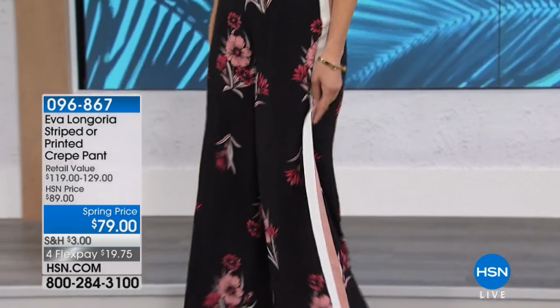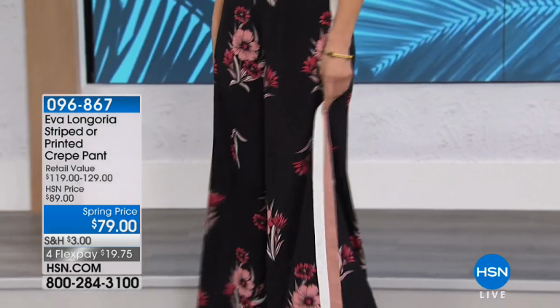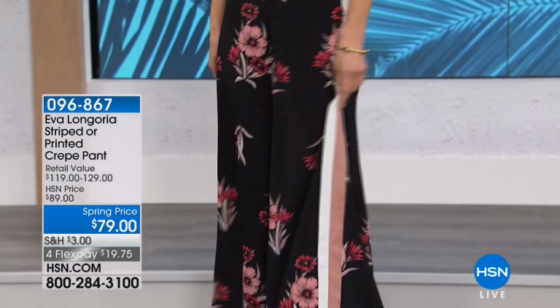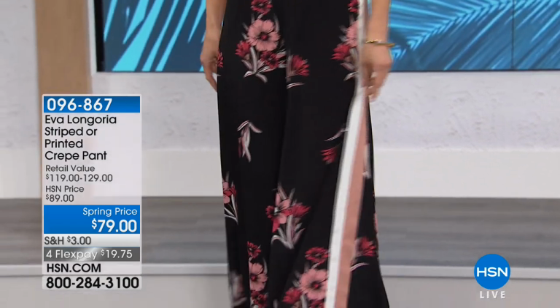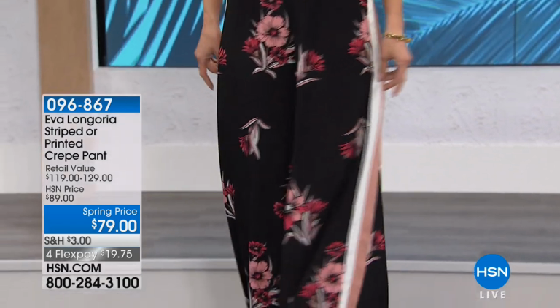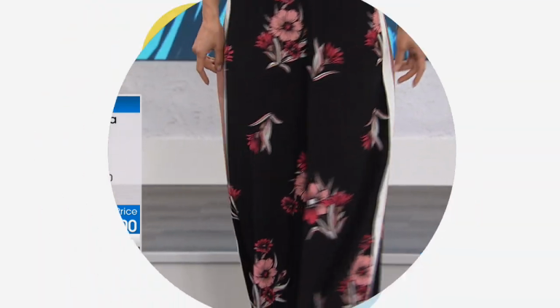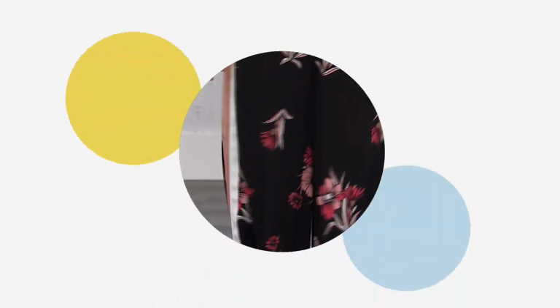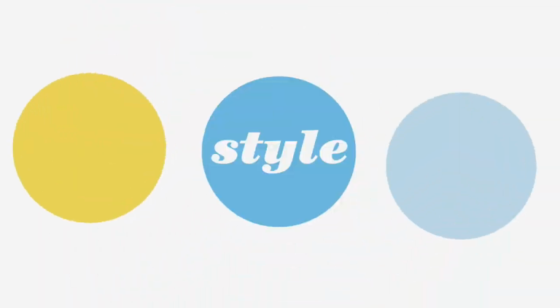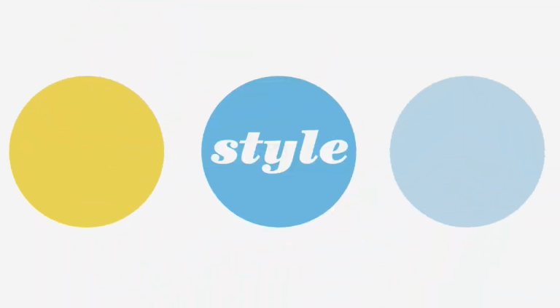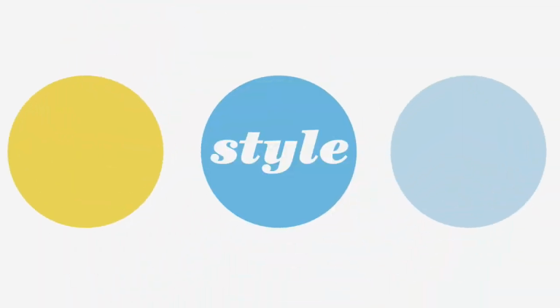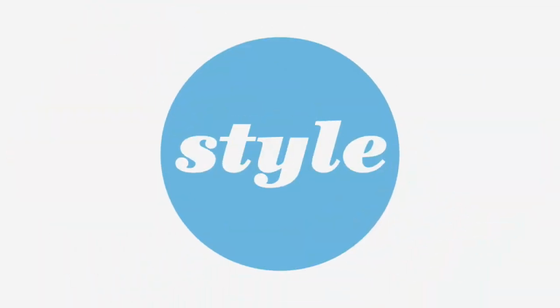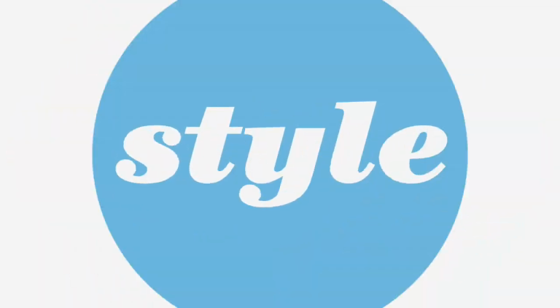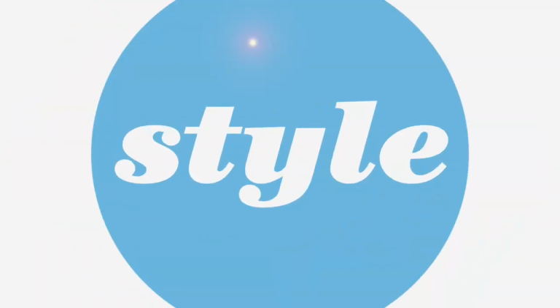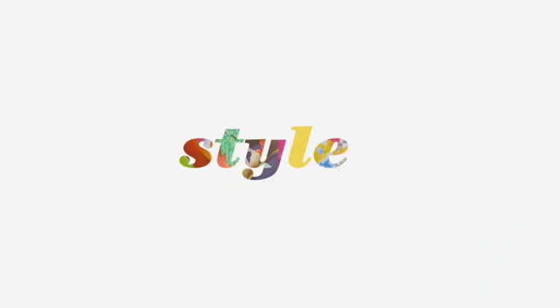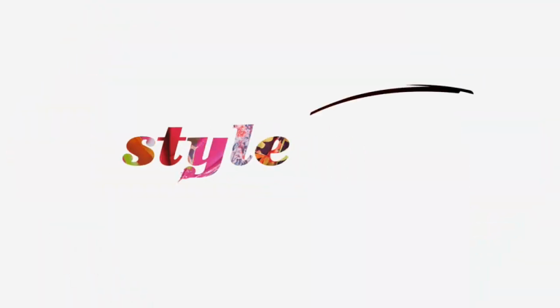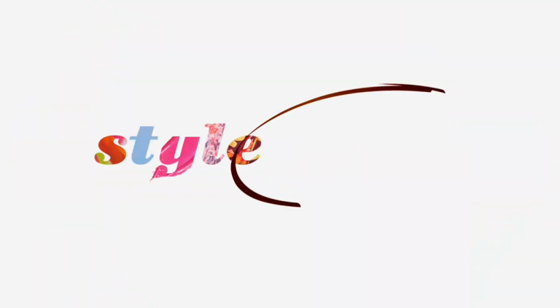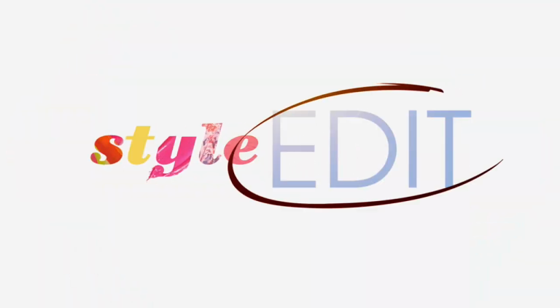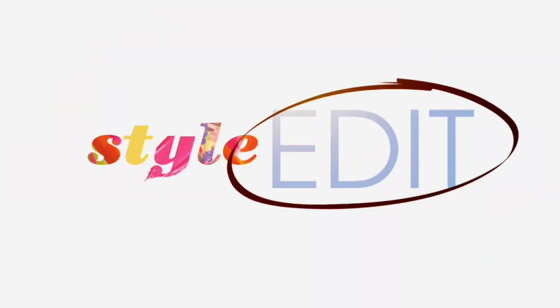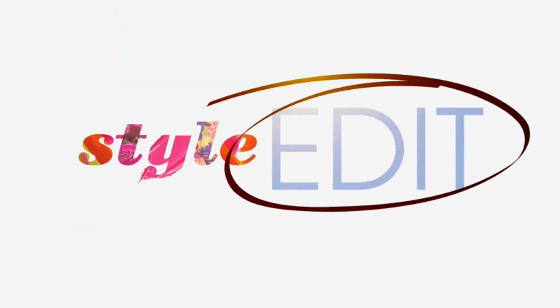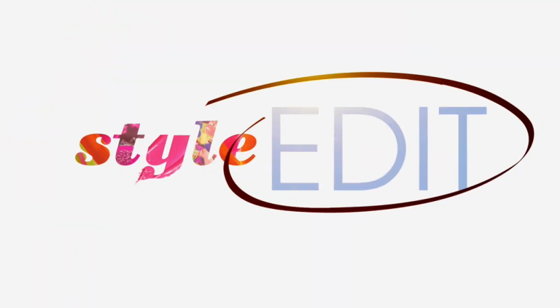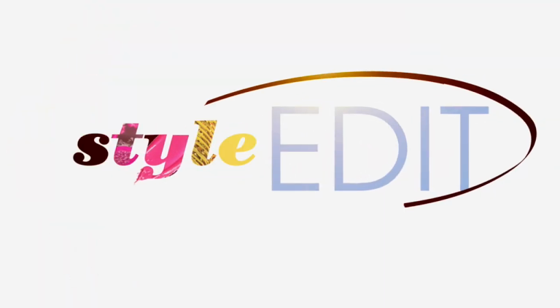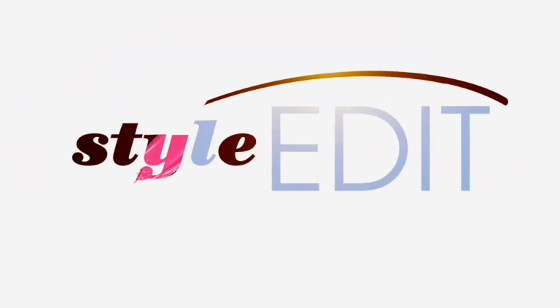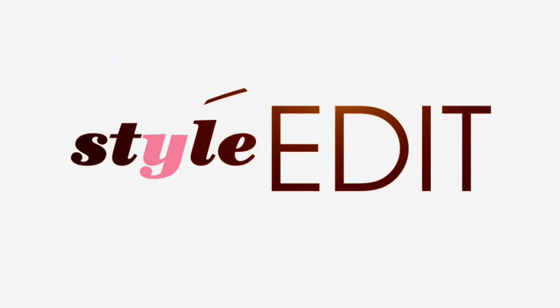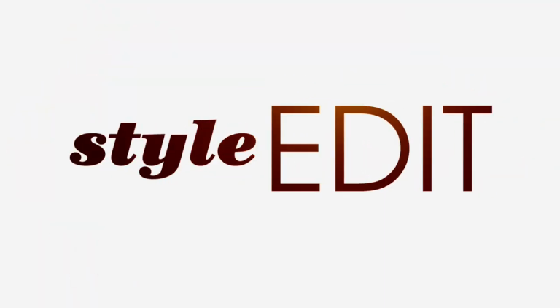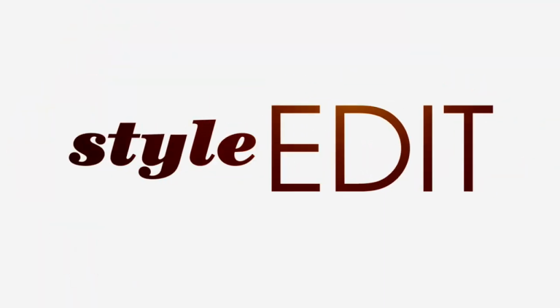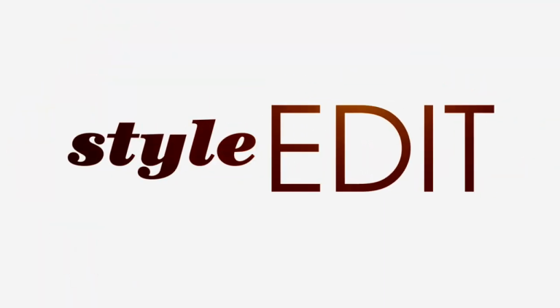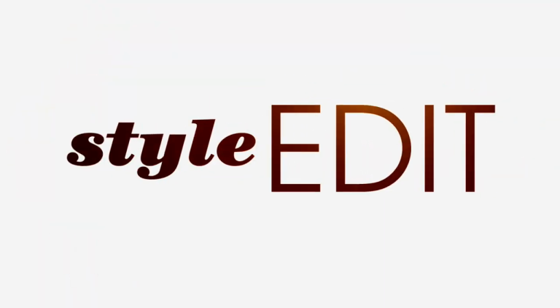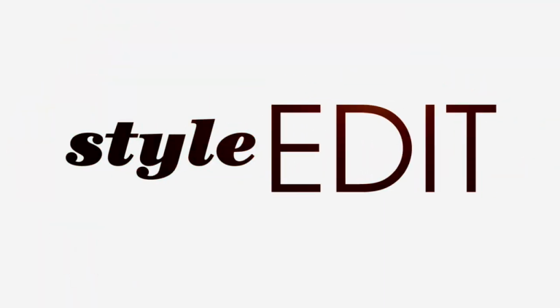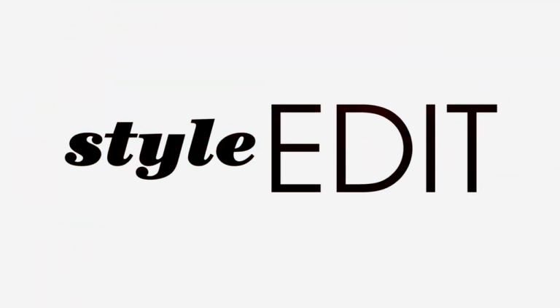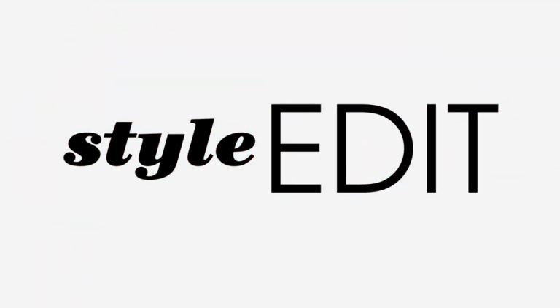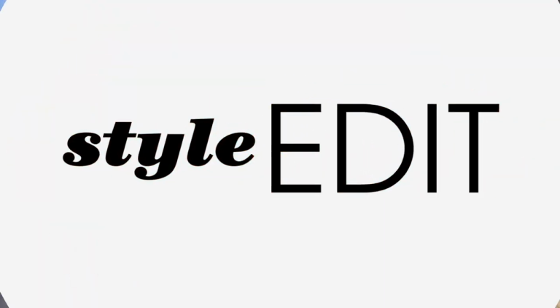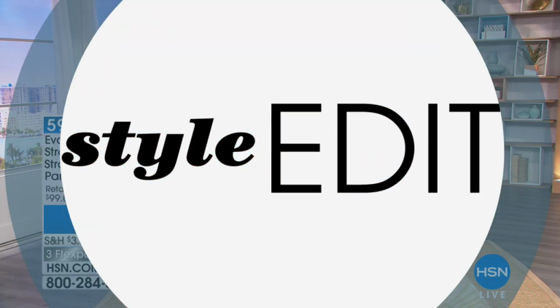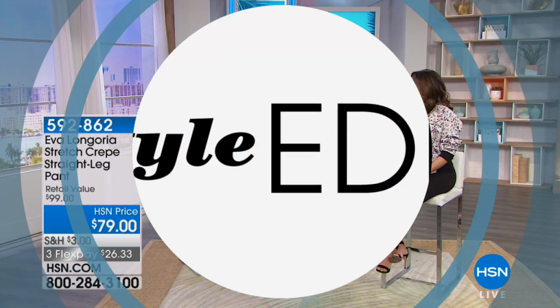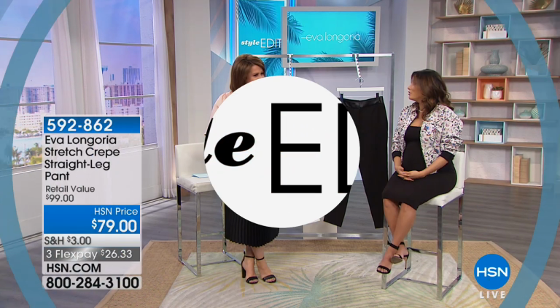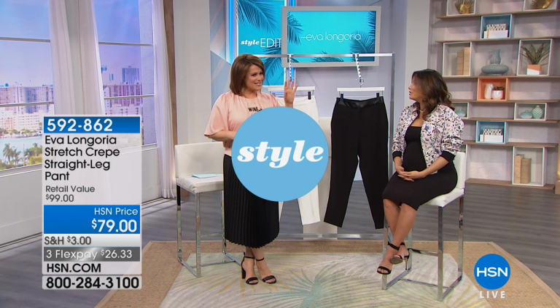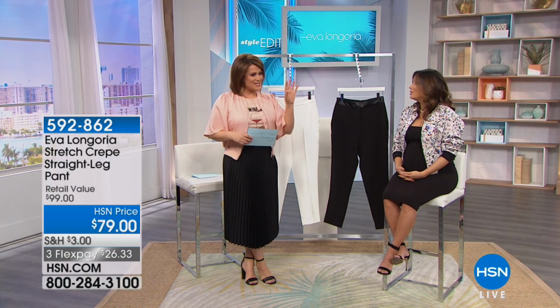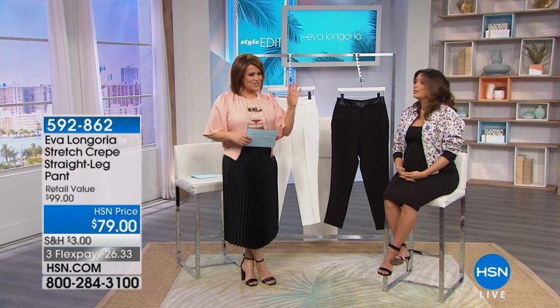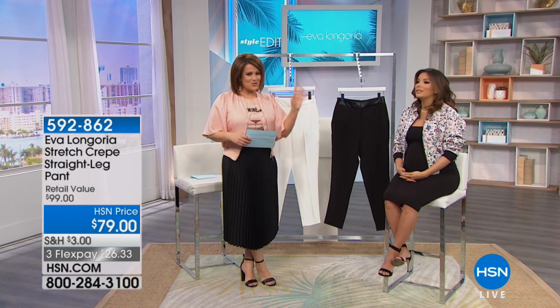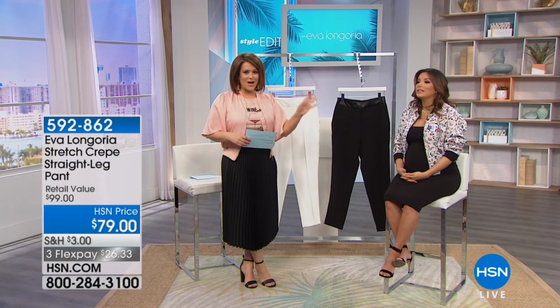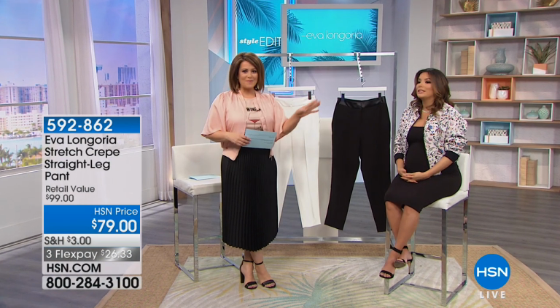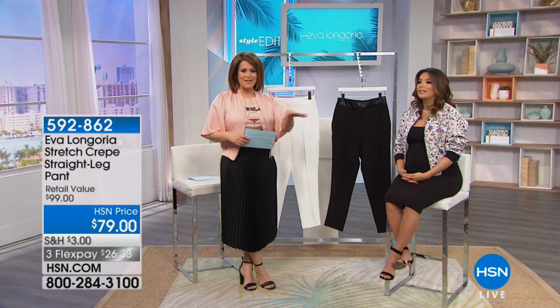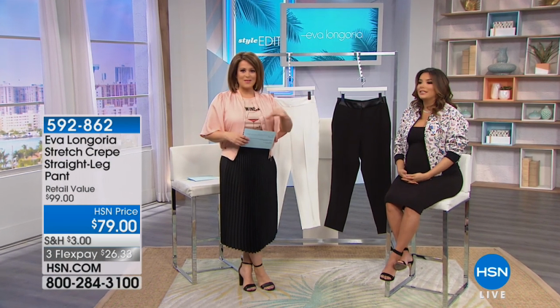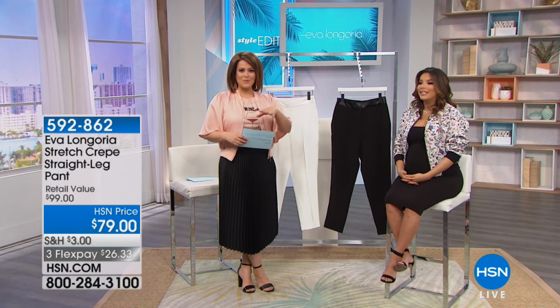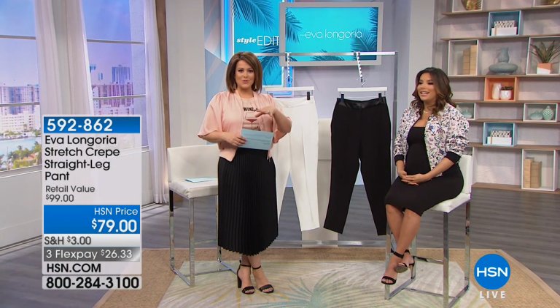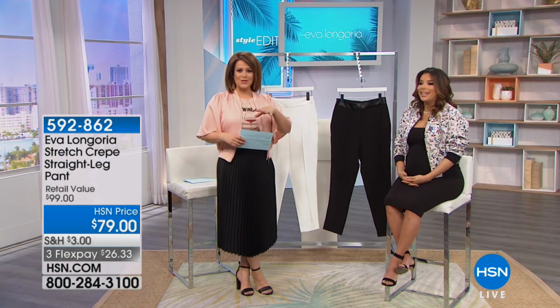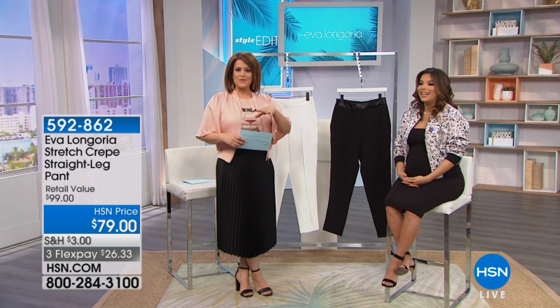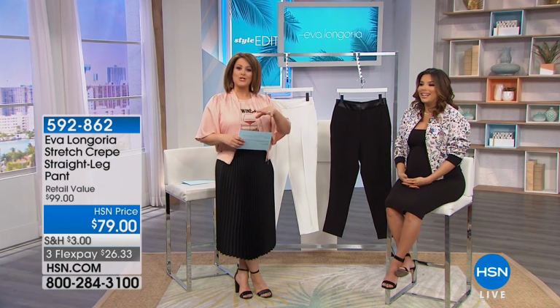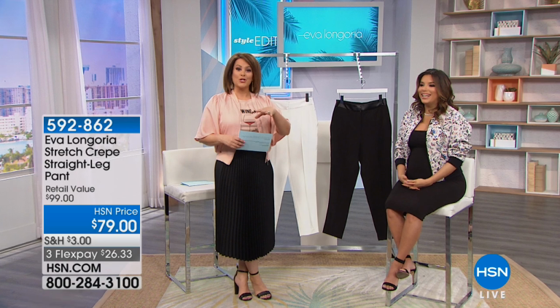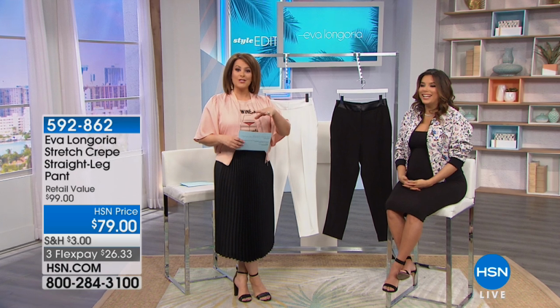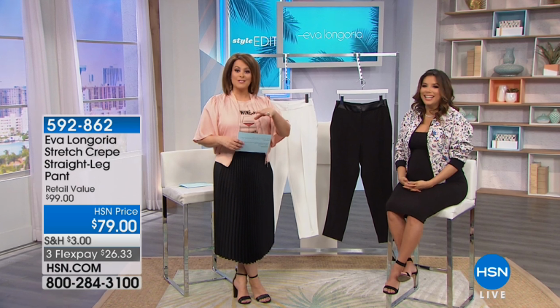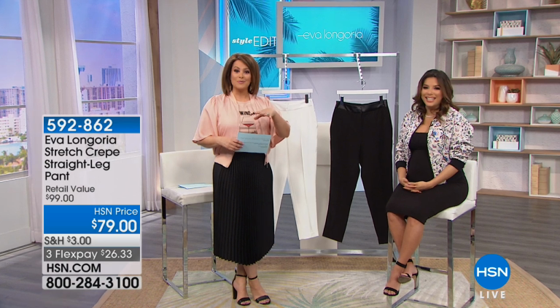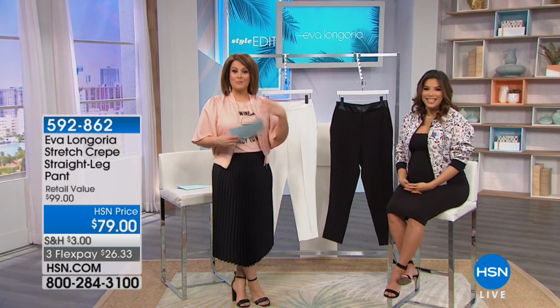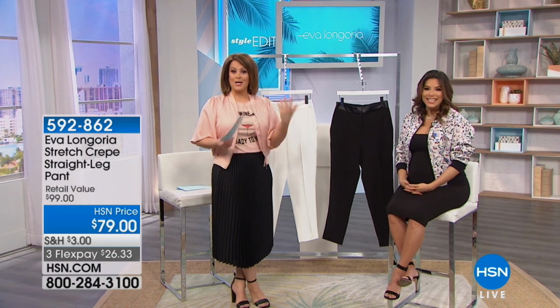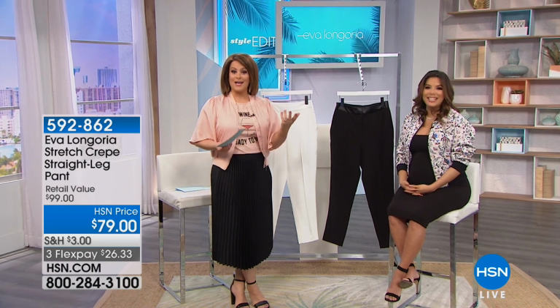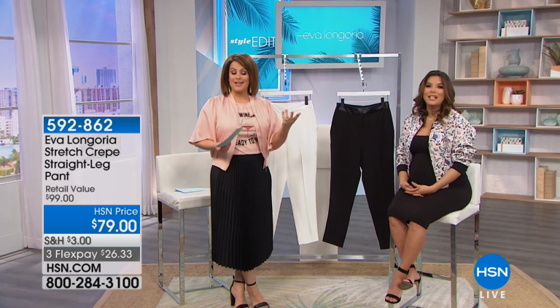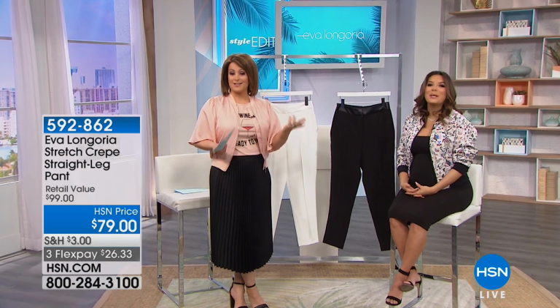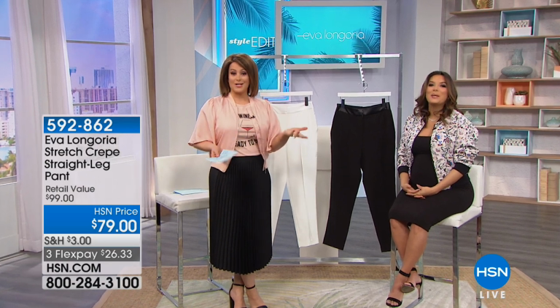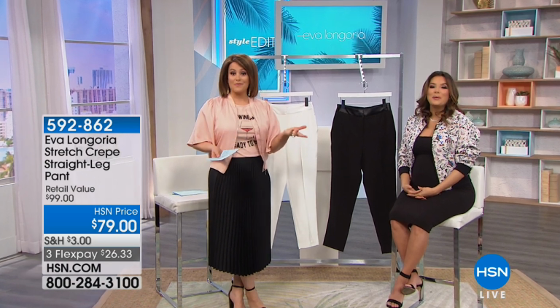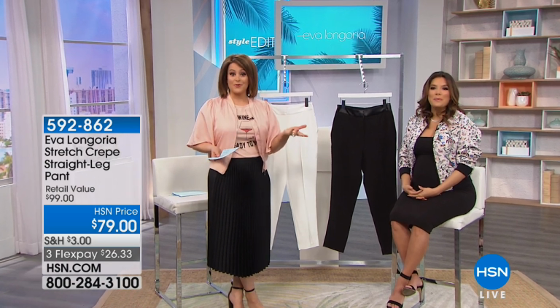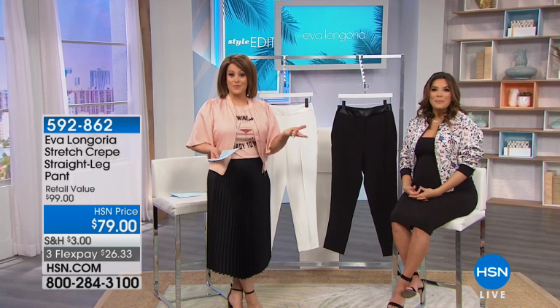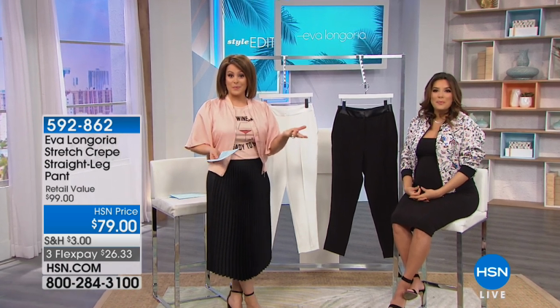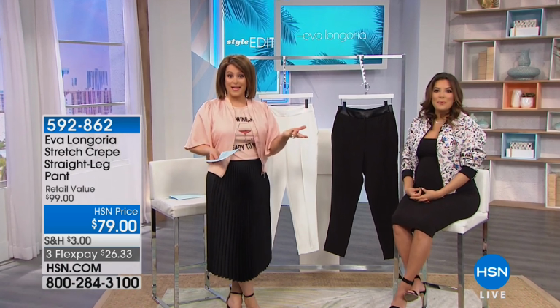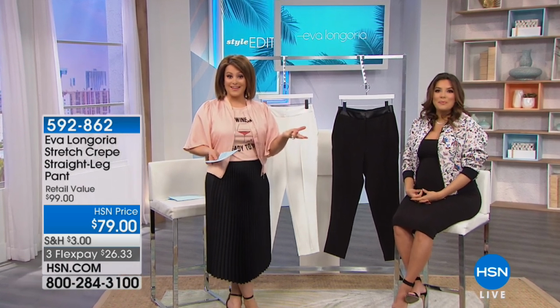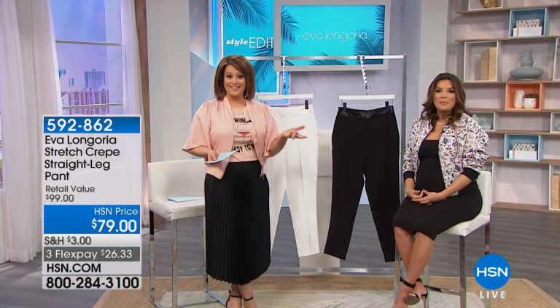You have those spring colors that really tie into a lot of stuff. It is the drama and the beauty of a skirt, but the comfort of a pant.